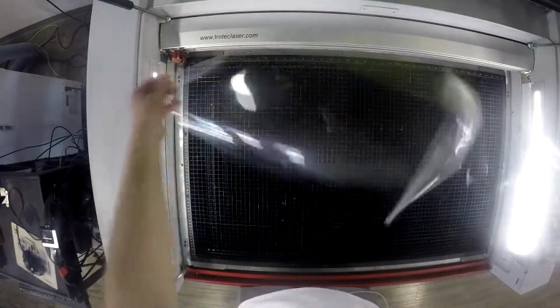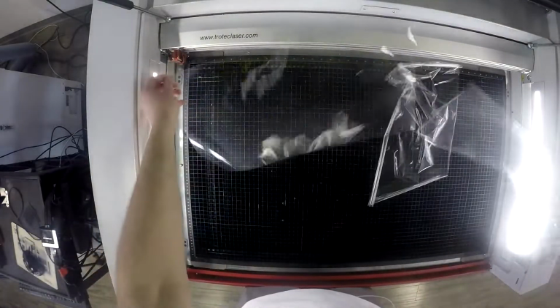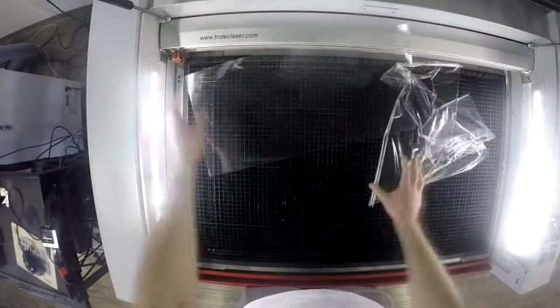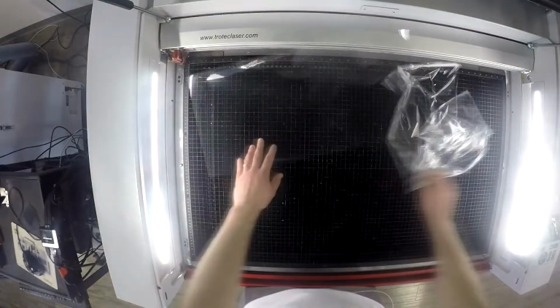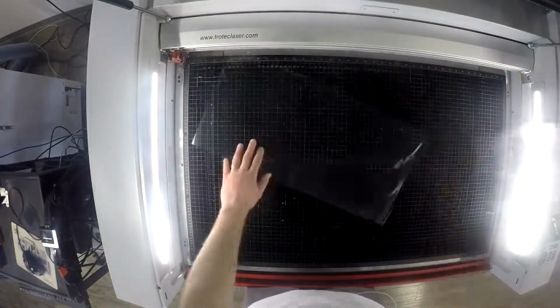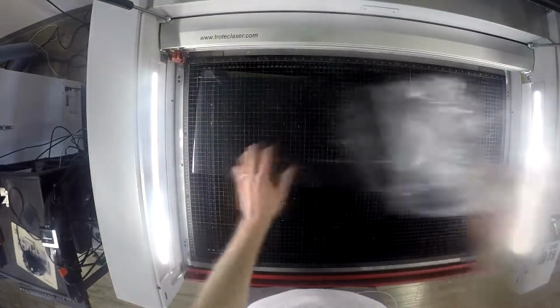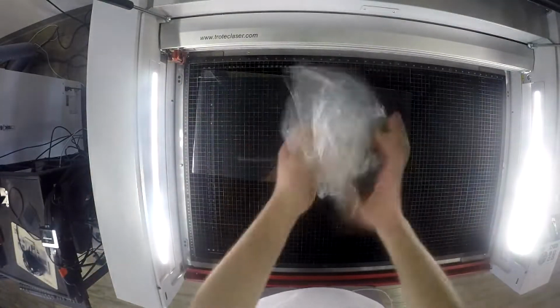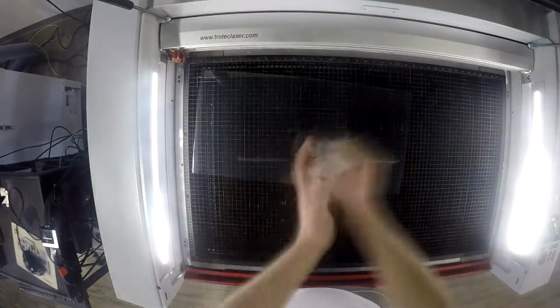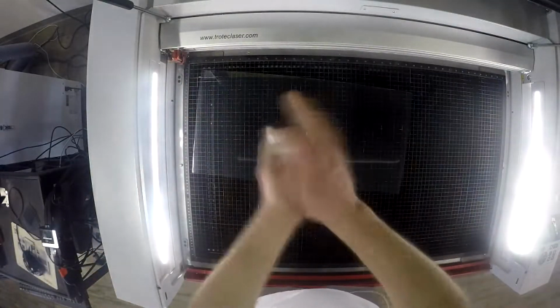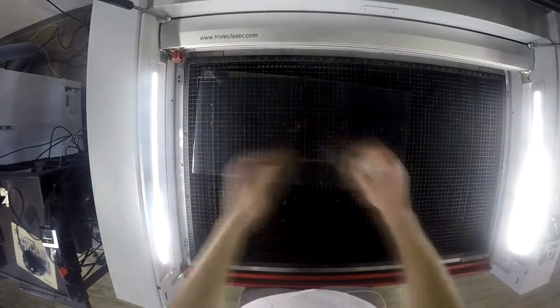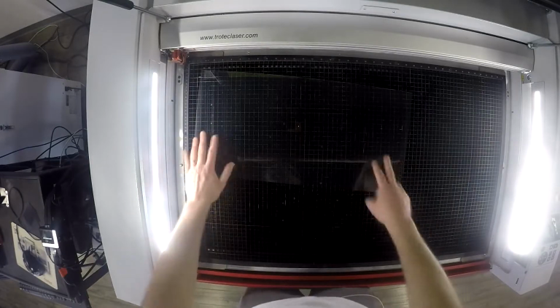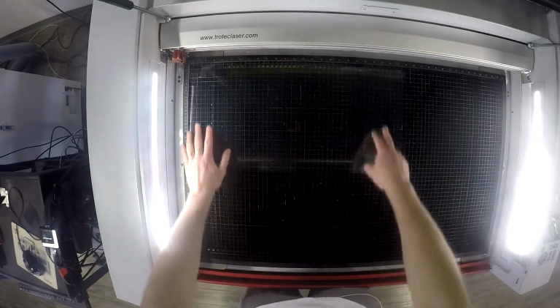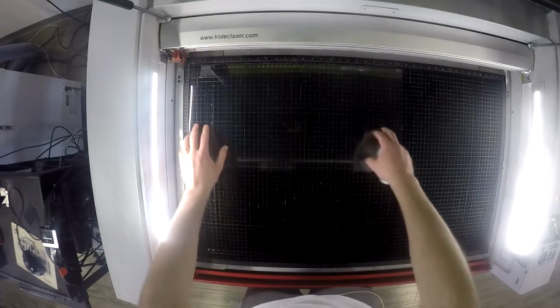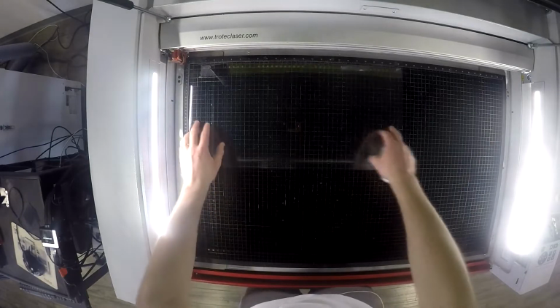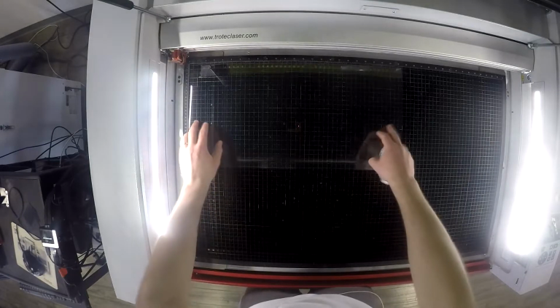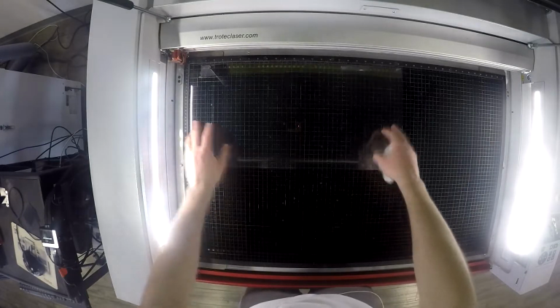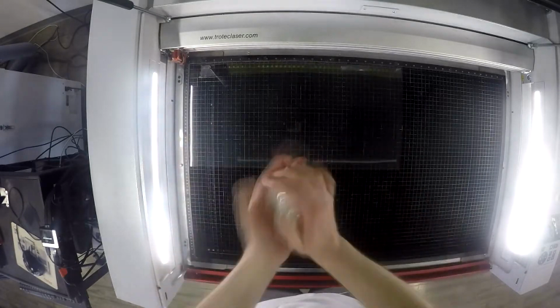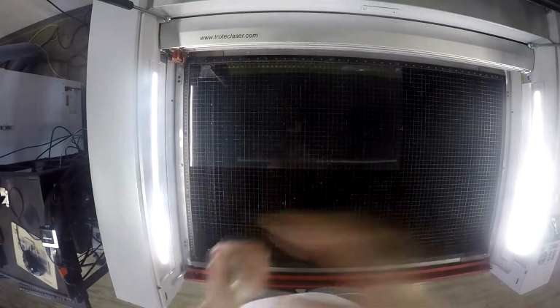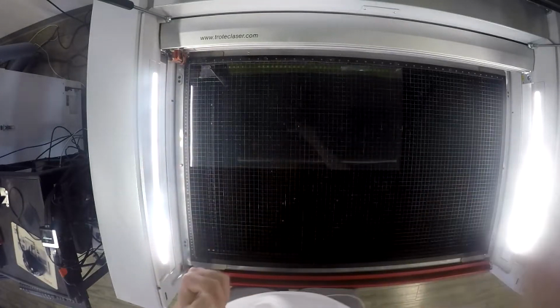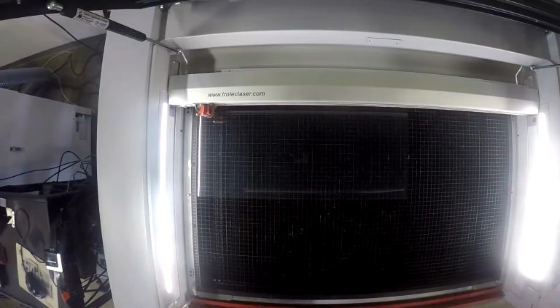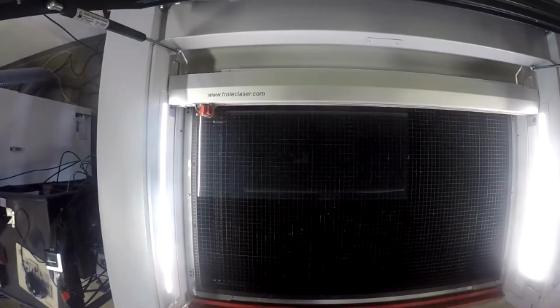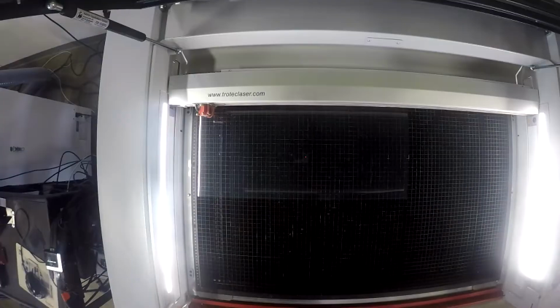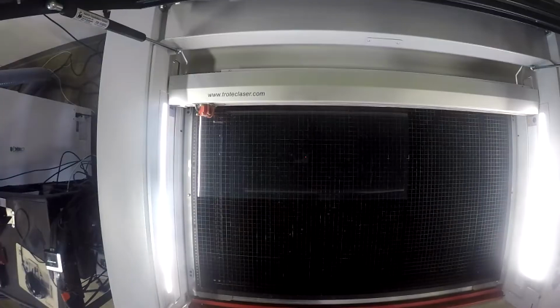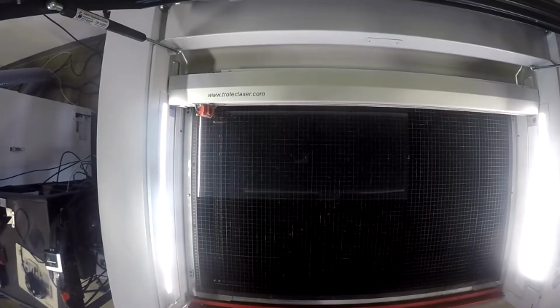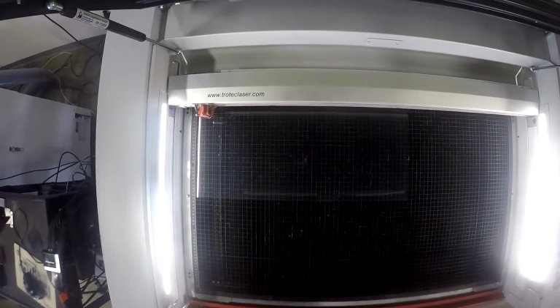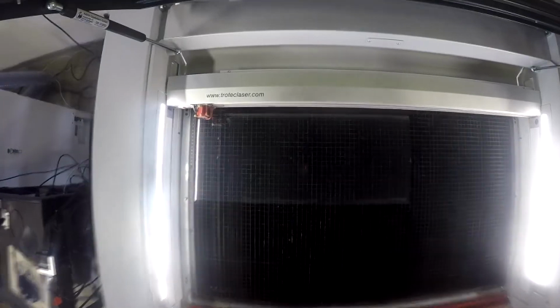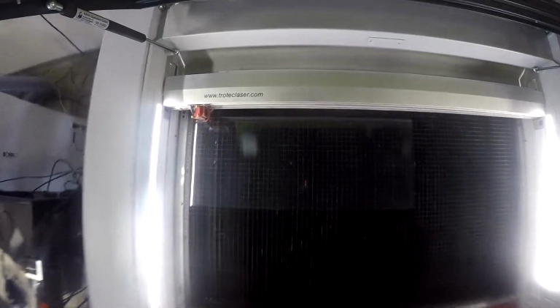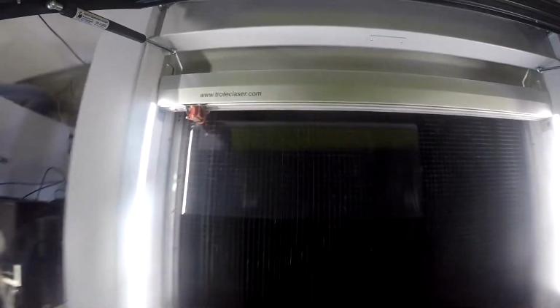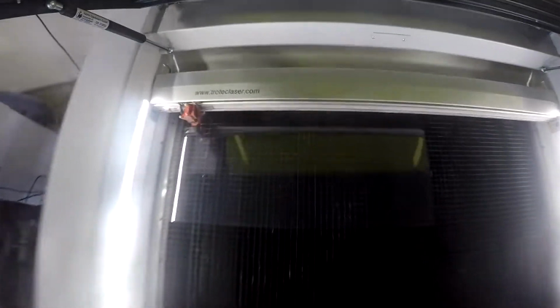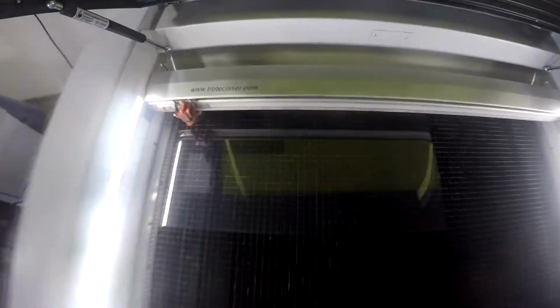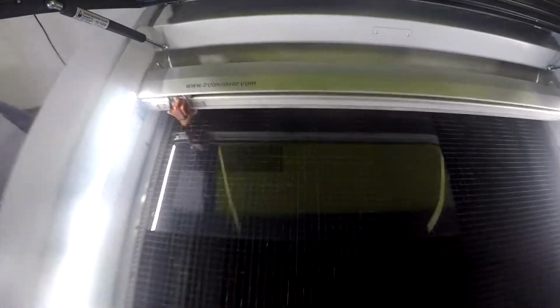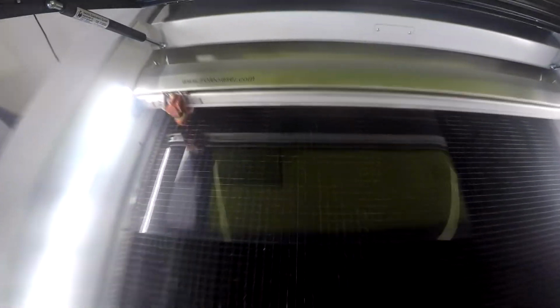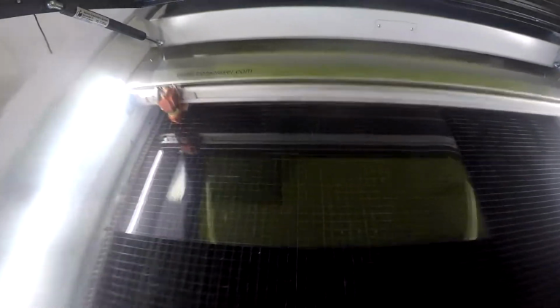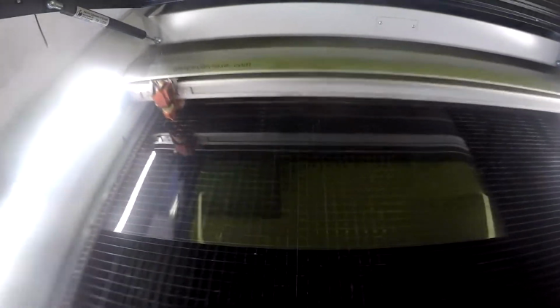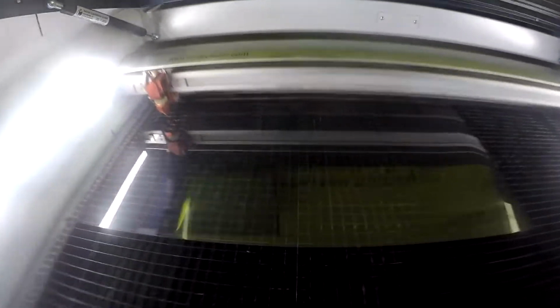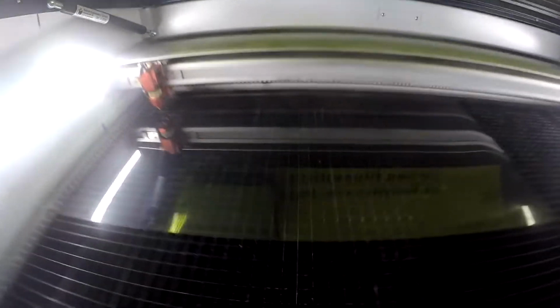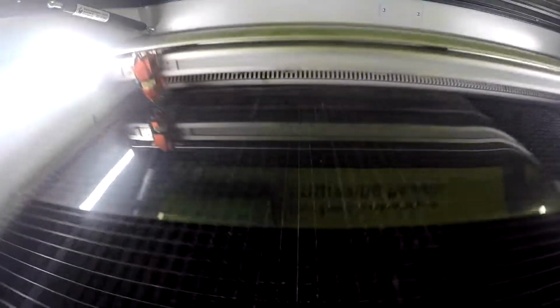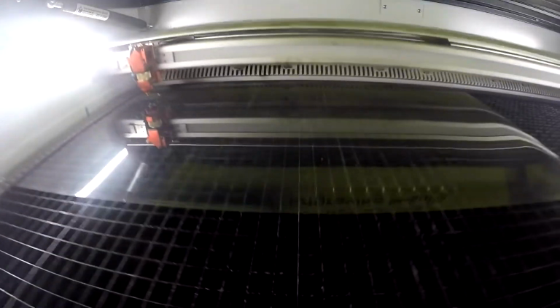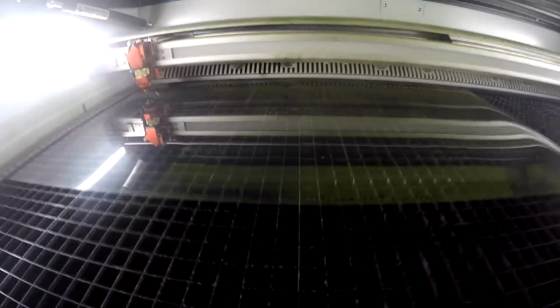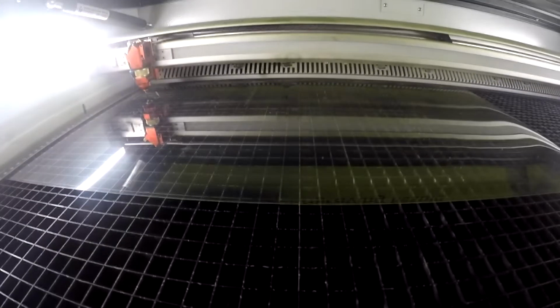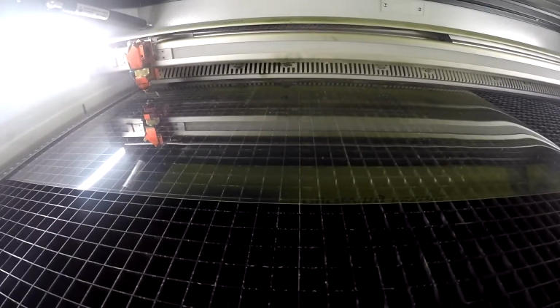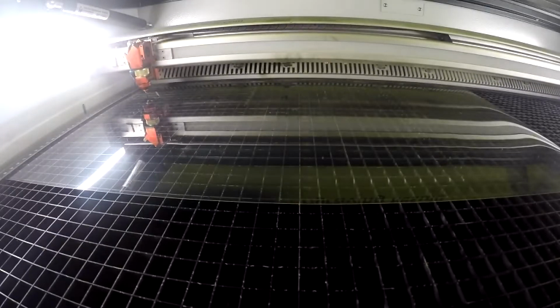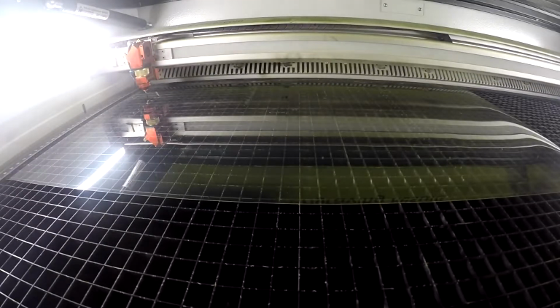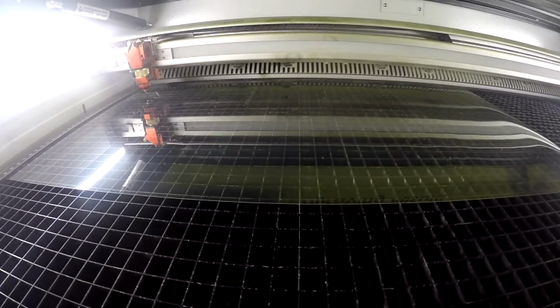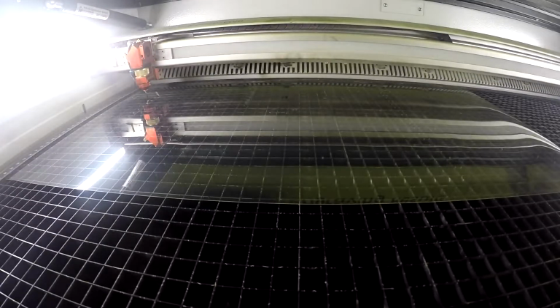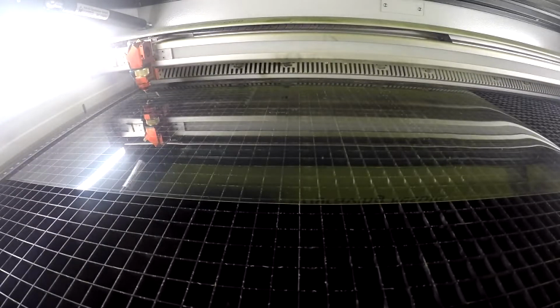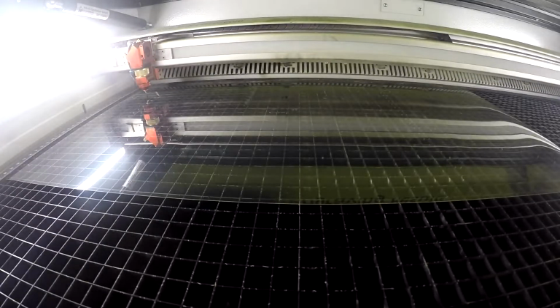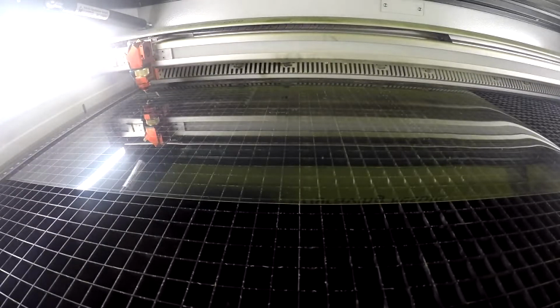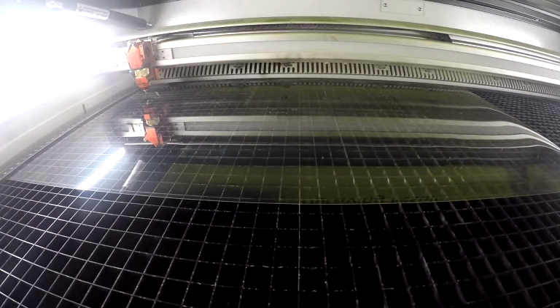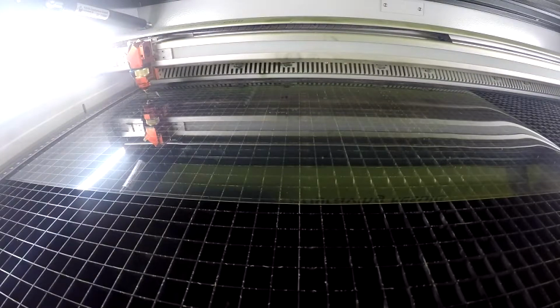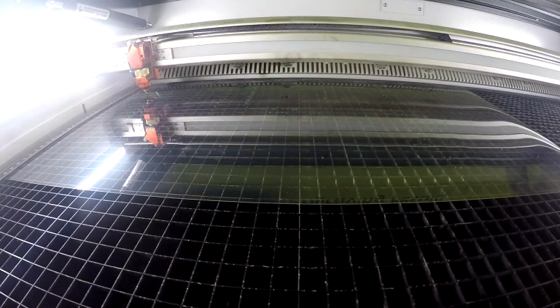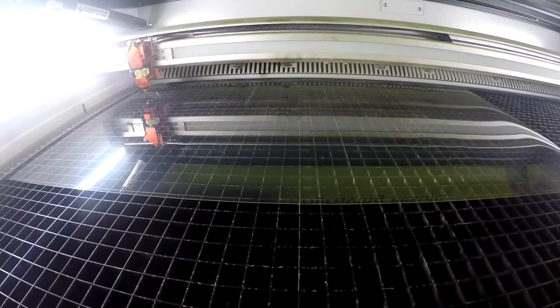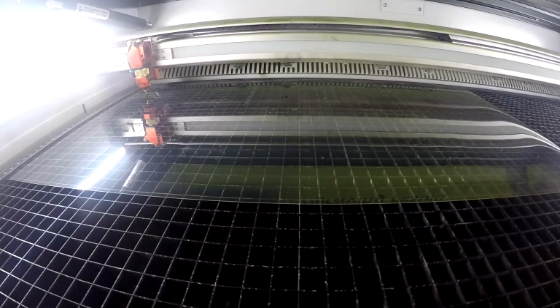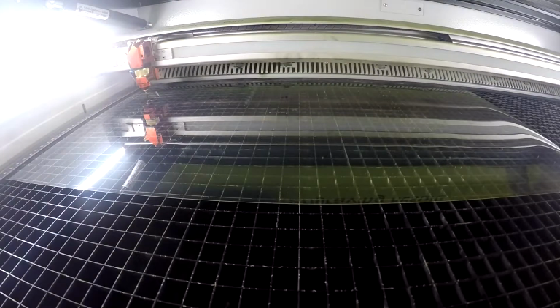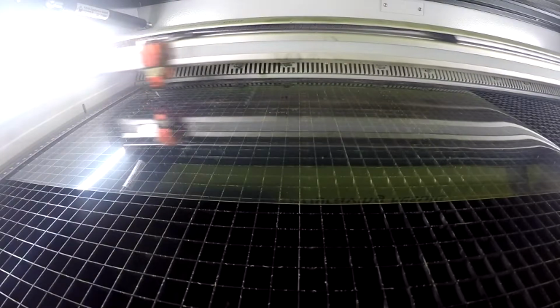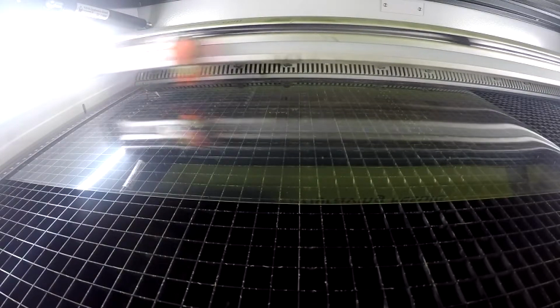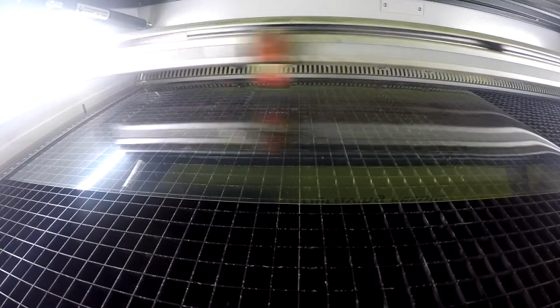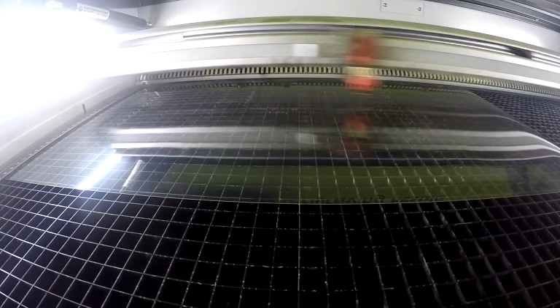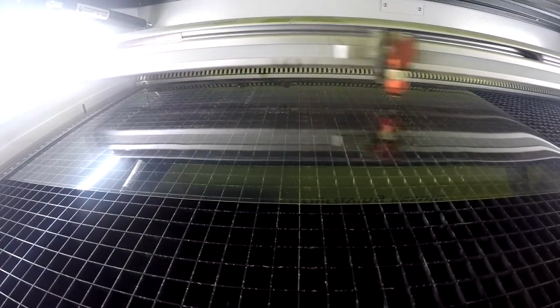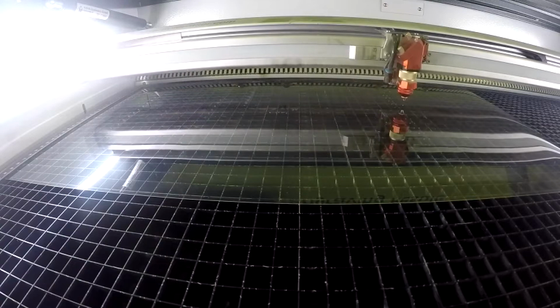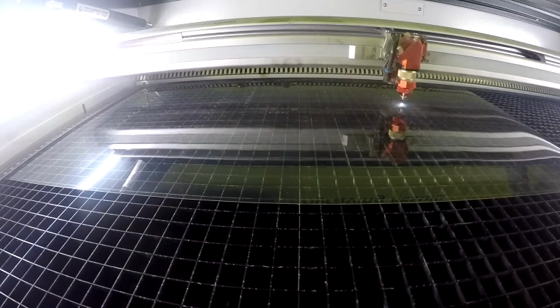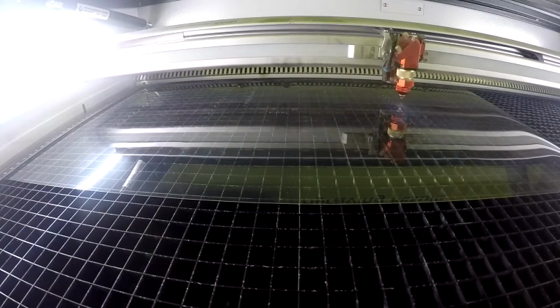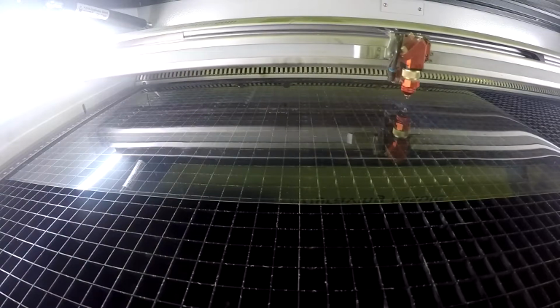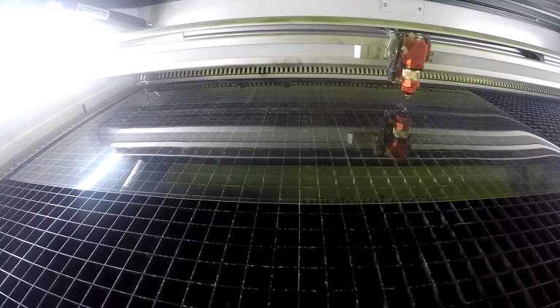We start by placing our 0.007 inch PET plastic into our Trotec Speedy 400 and proceed to laser cut the design.